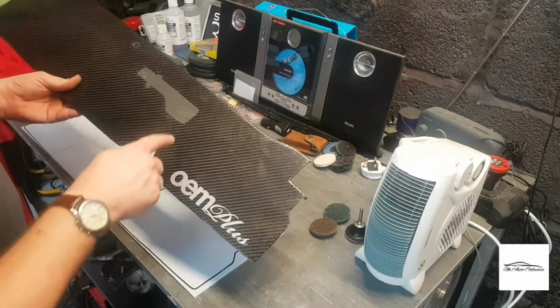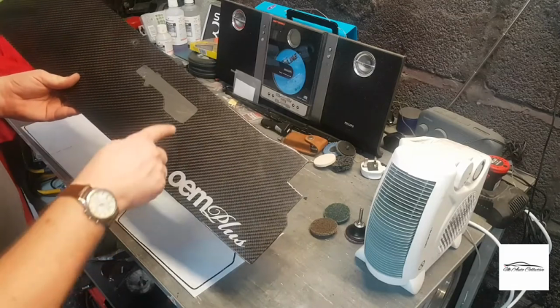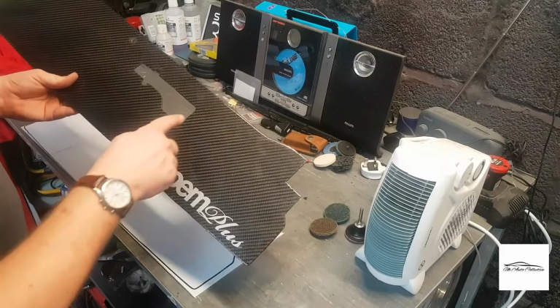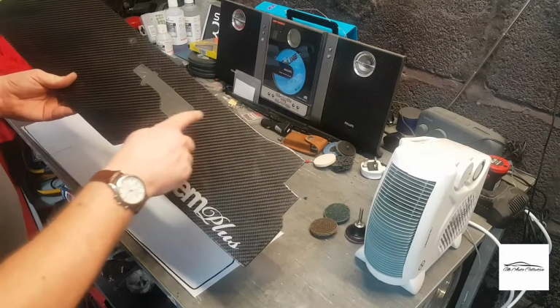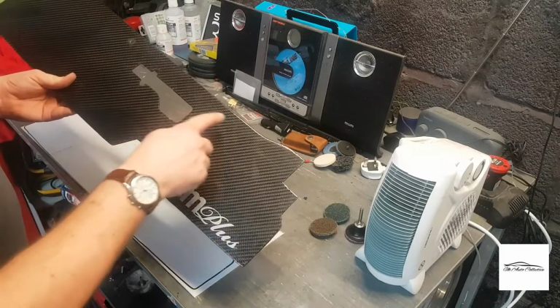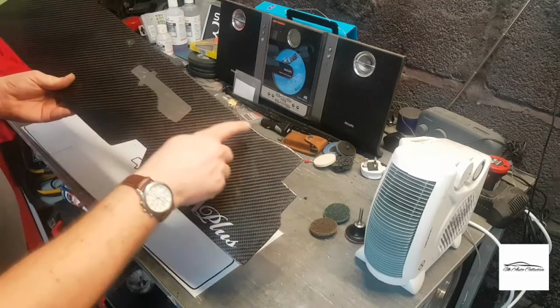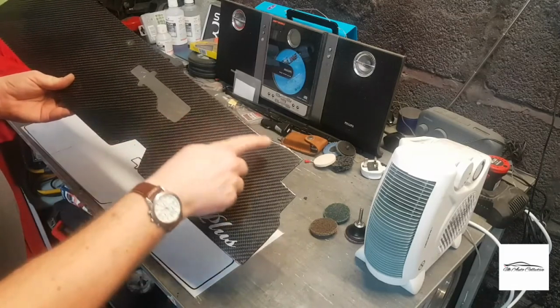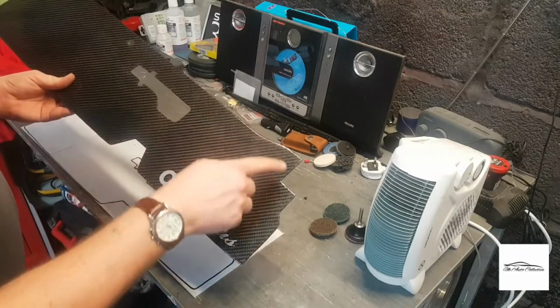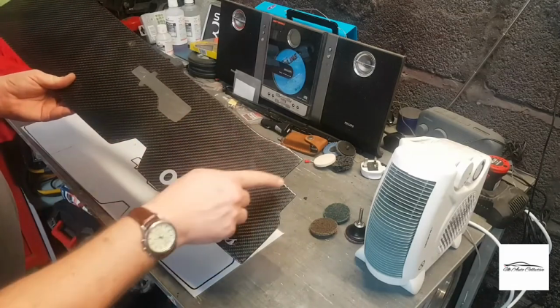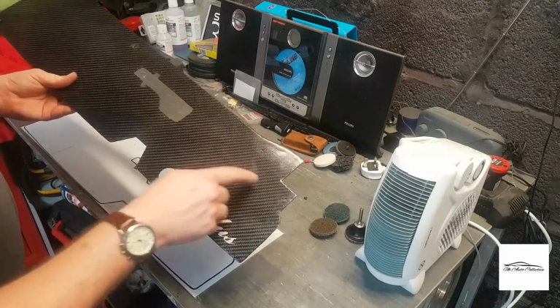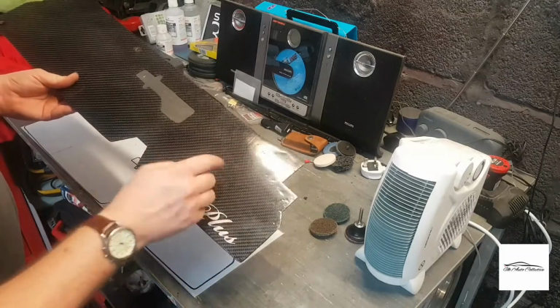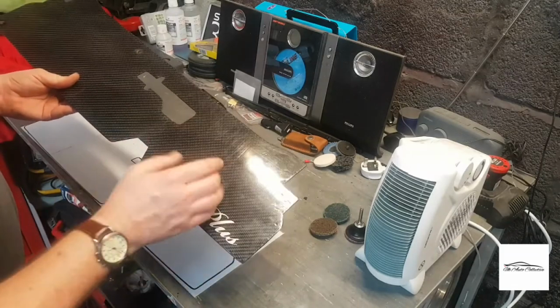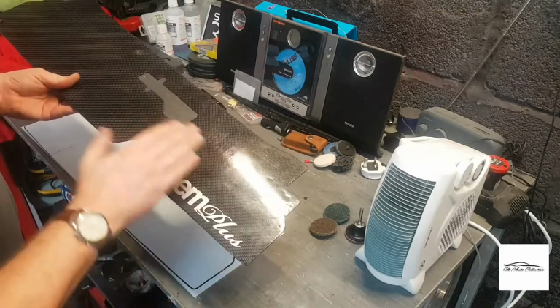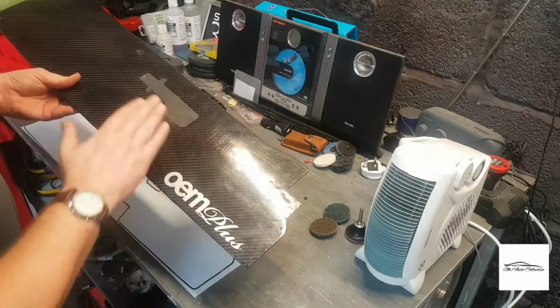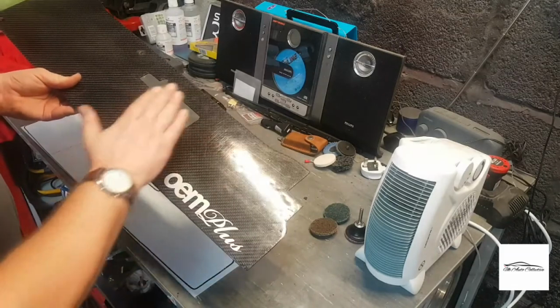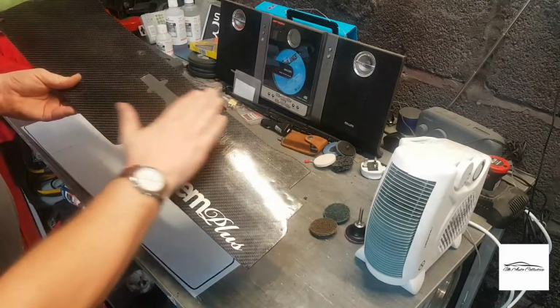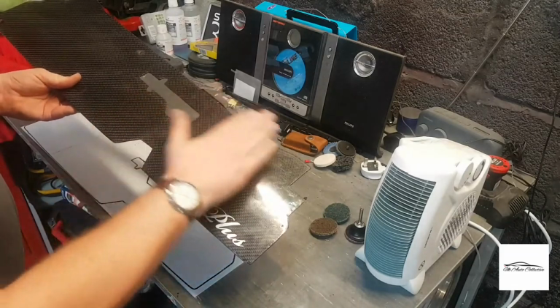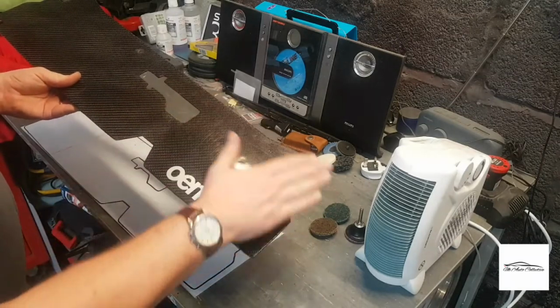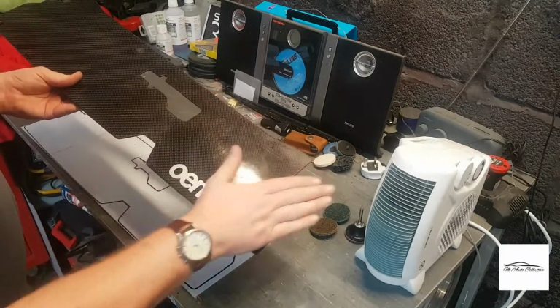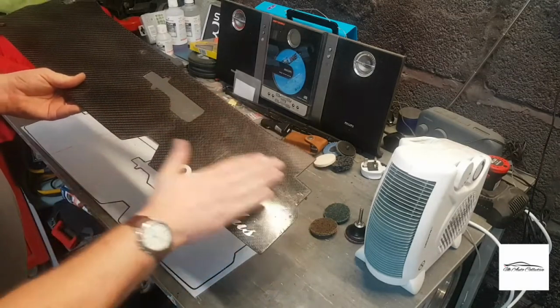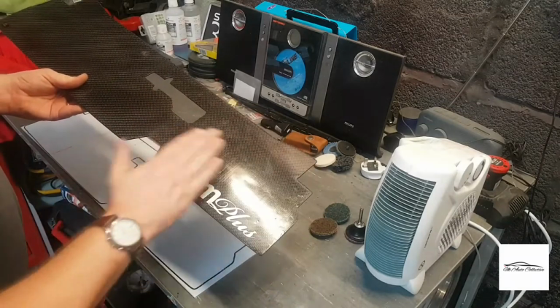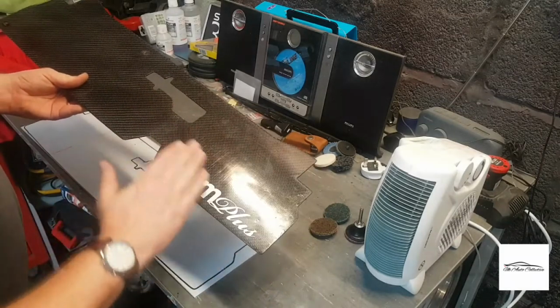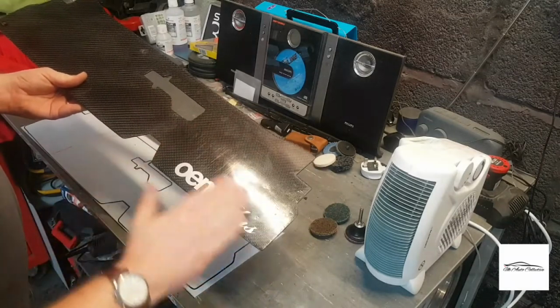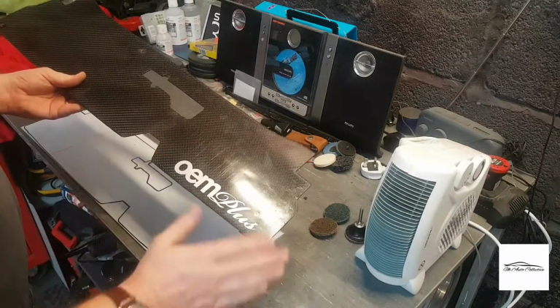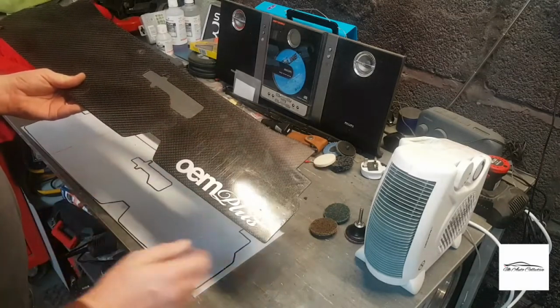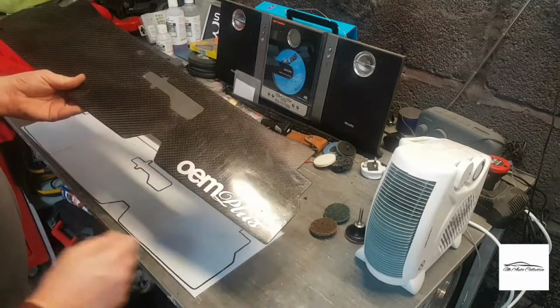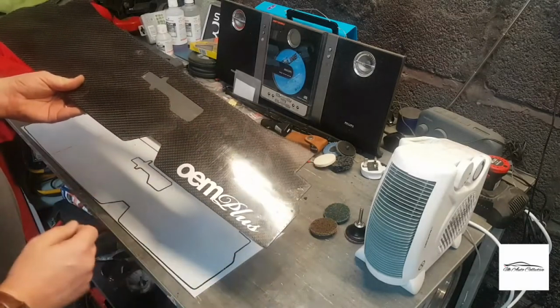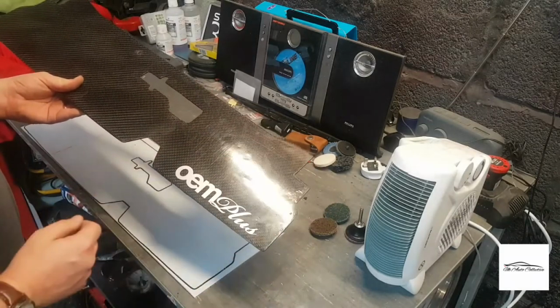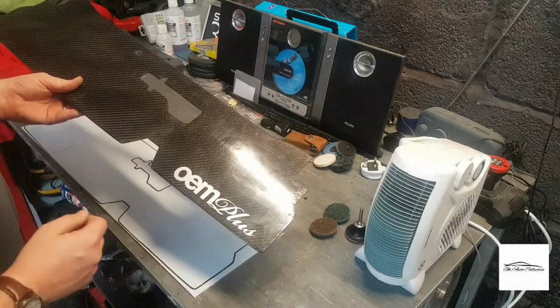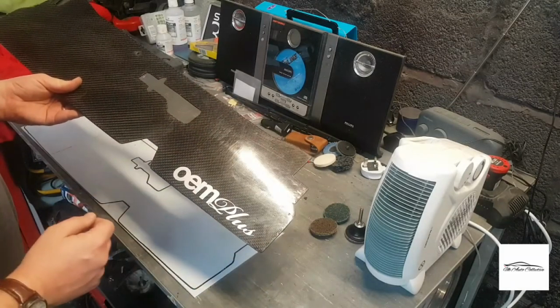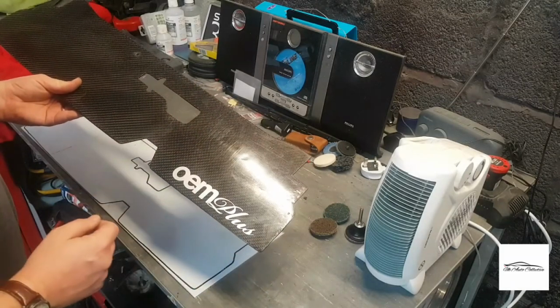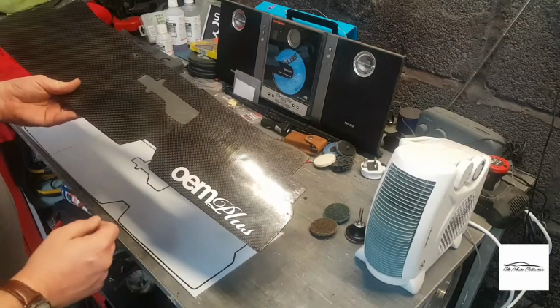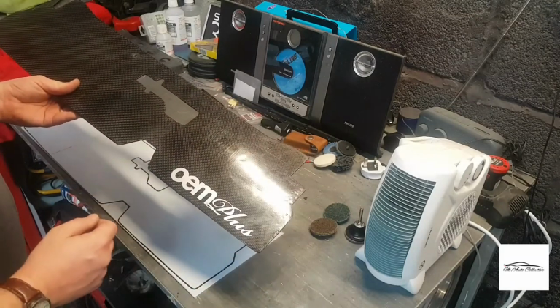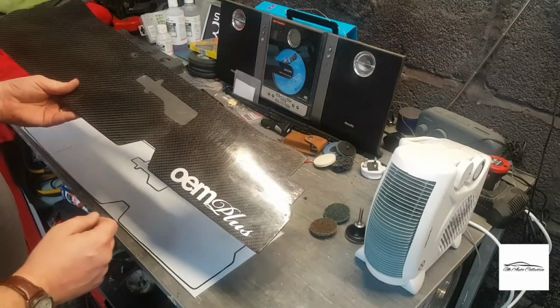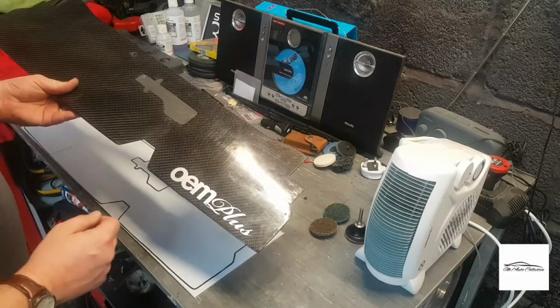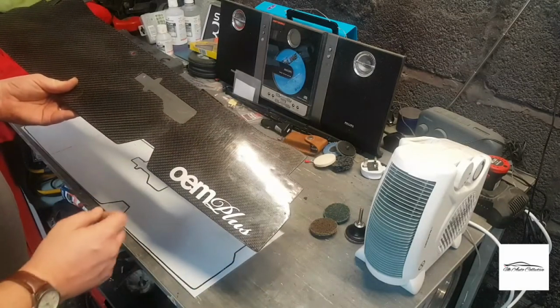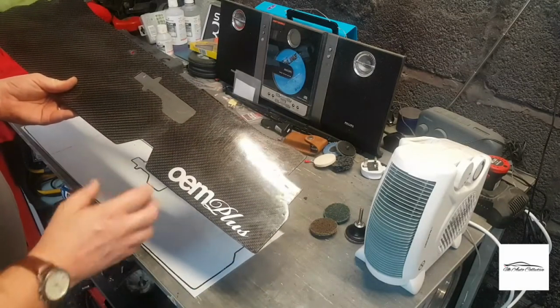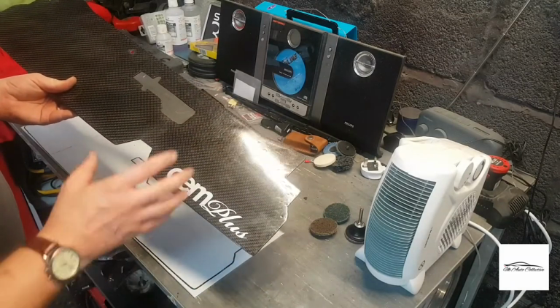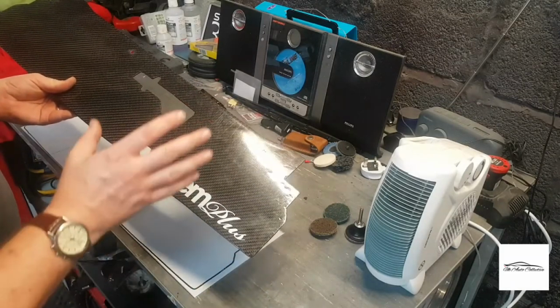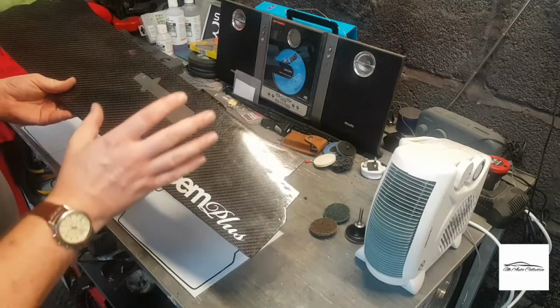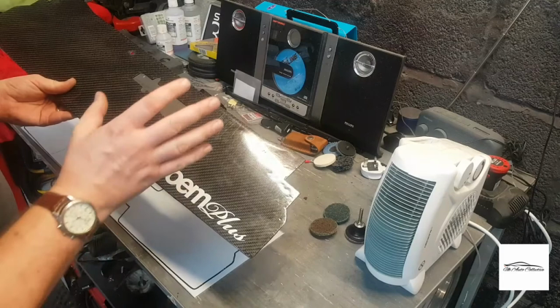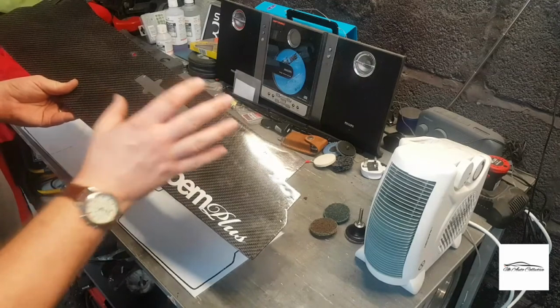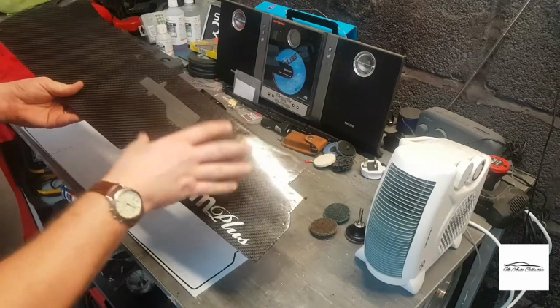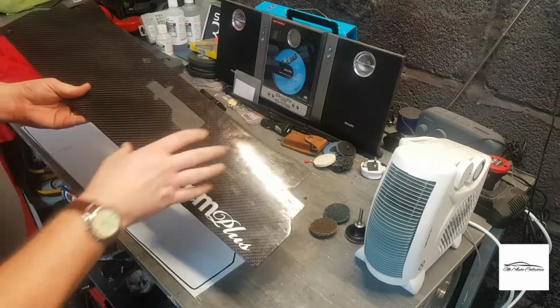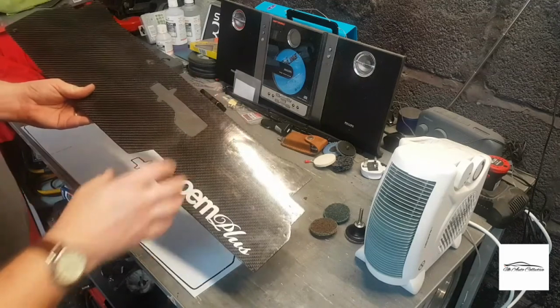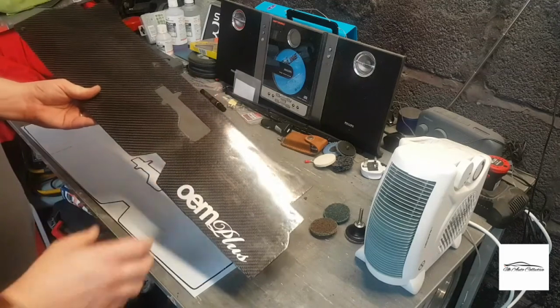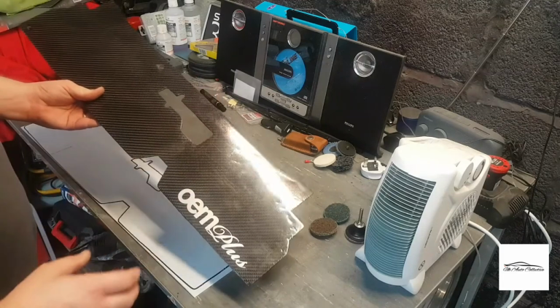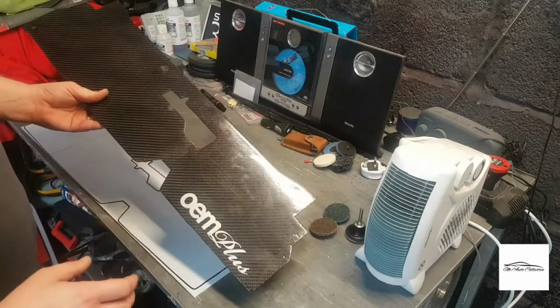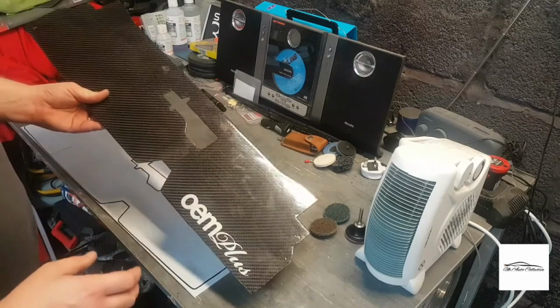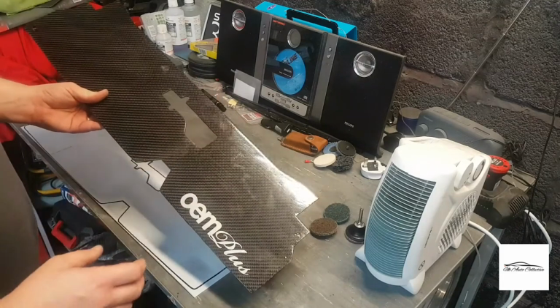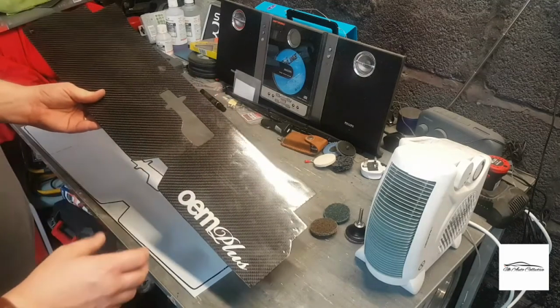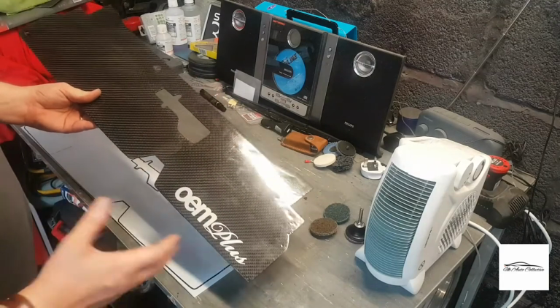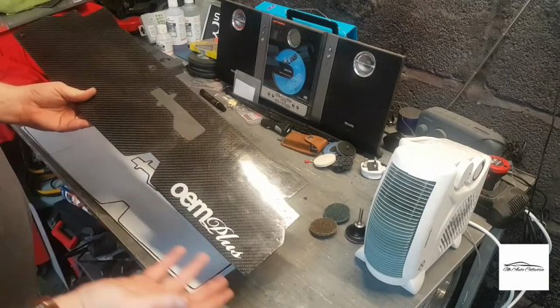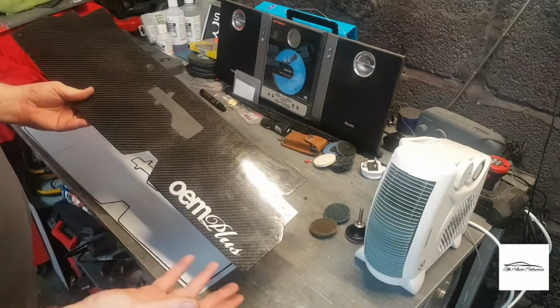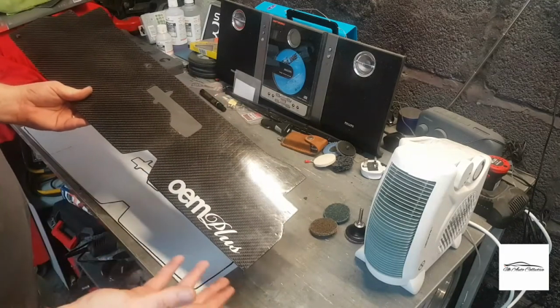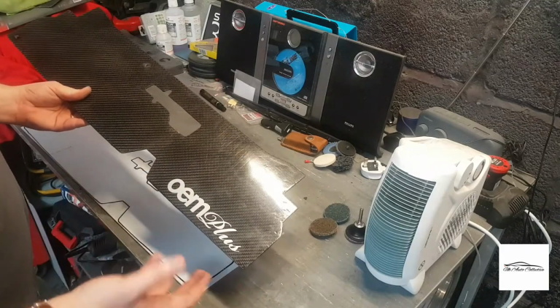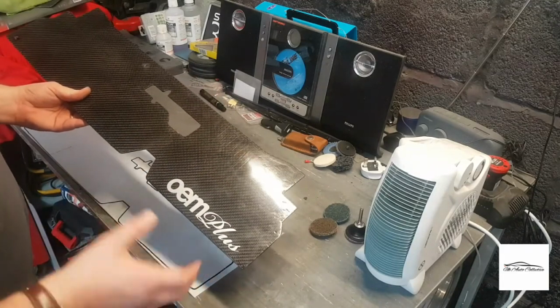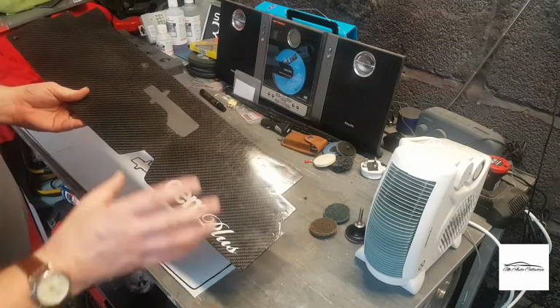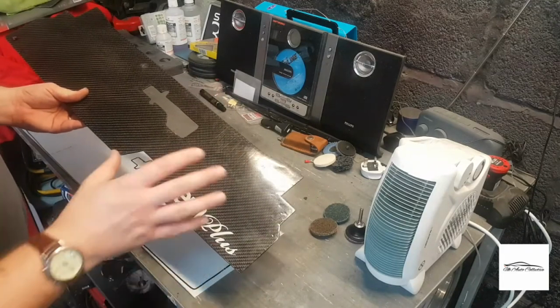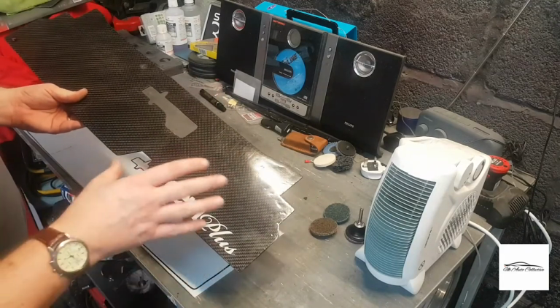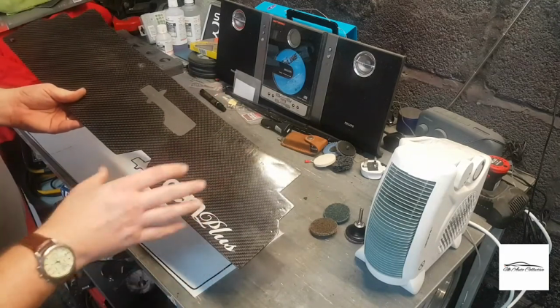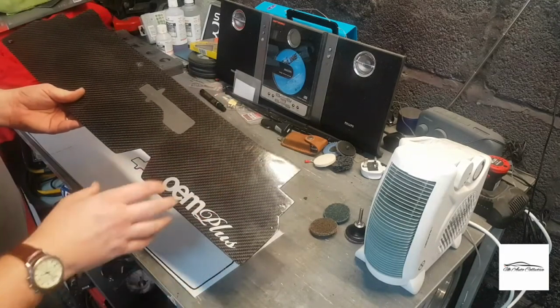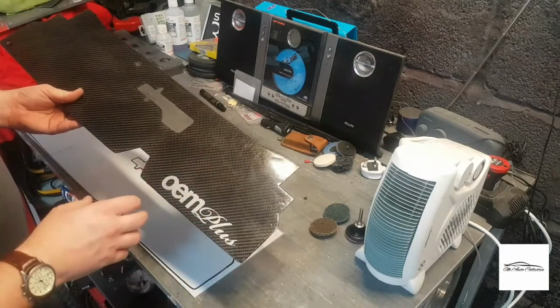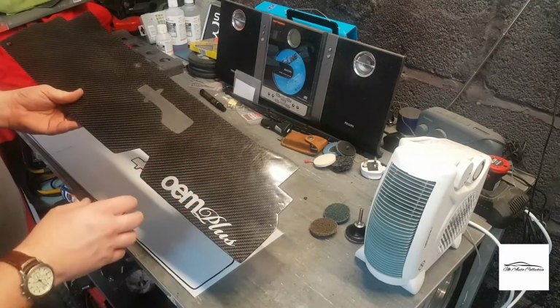It does need a very good polish — it's got a lot of light scratches in the surface. As I say, it's the first time I've ever done it and I wanted to give it a go.